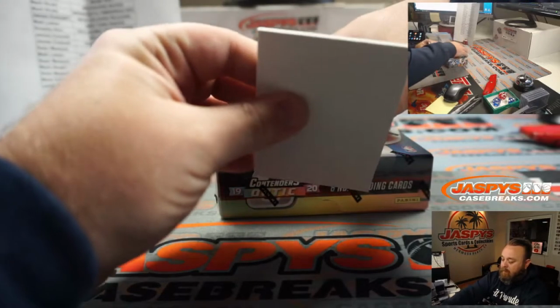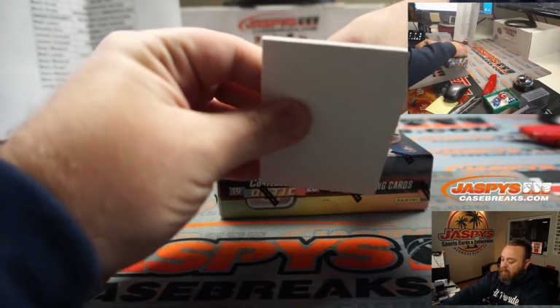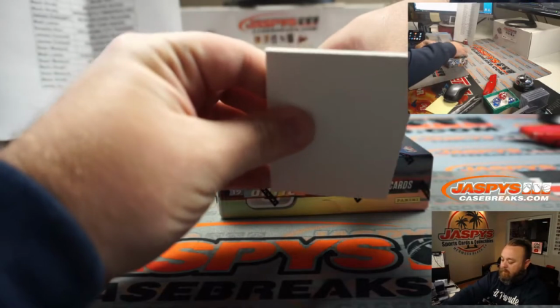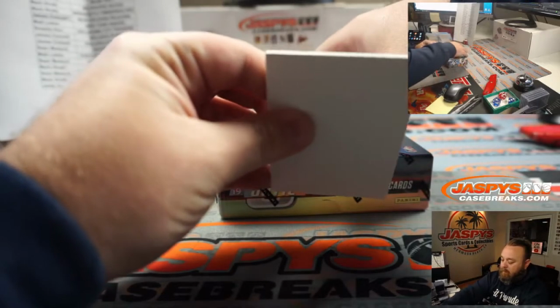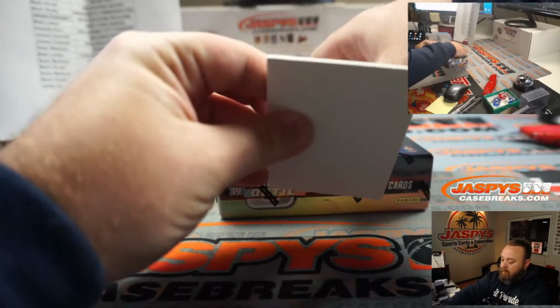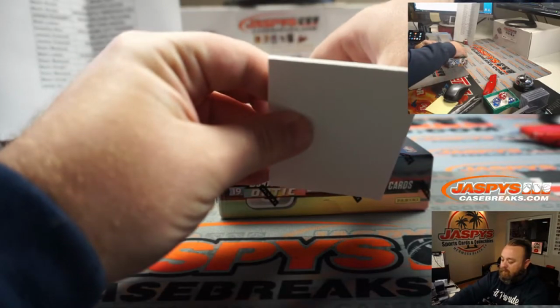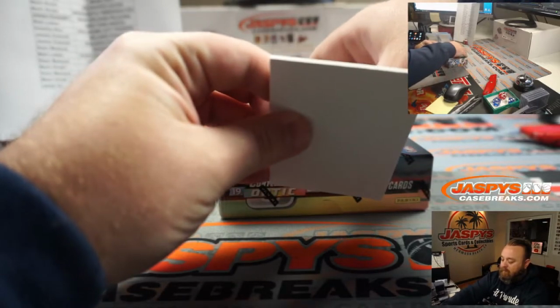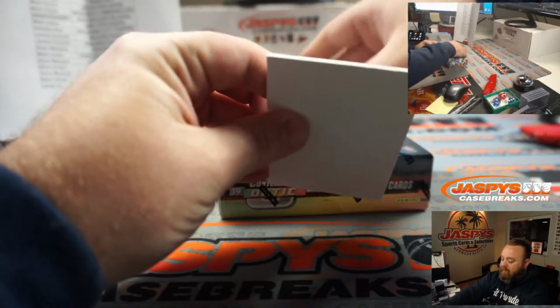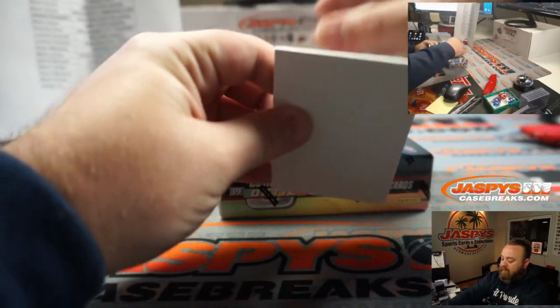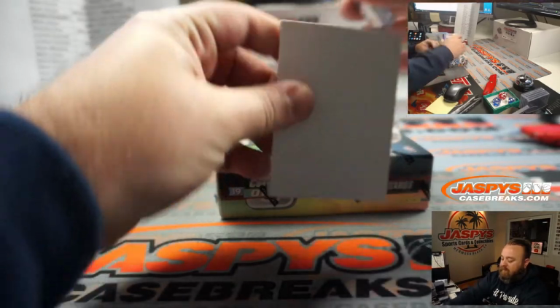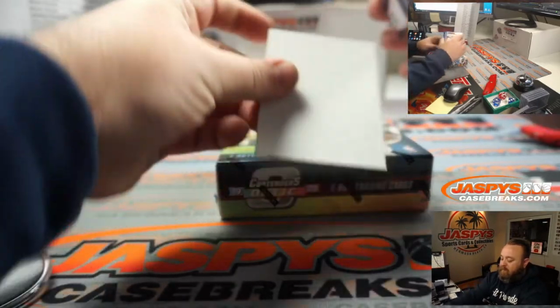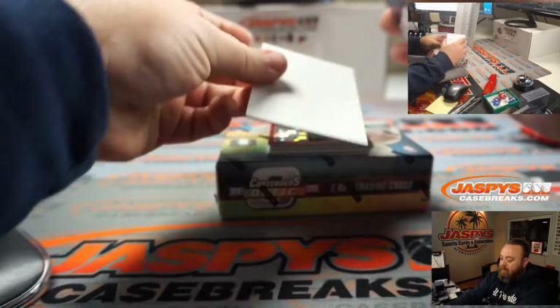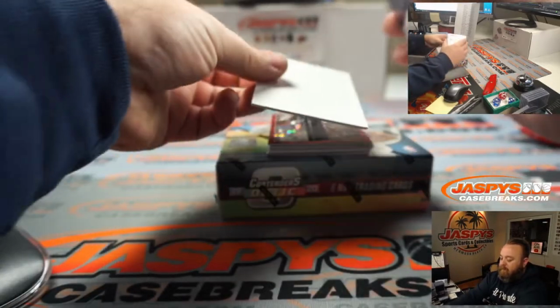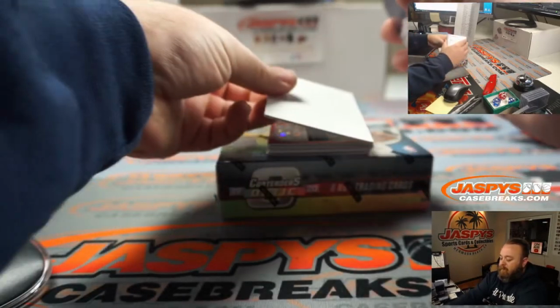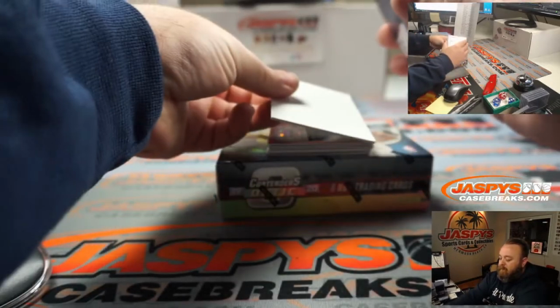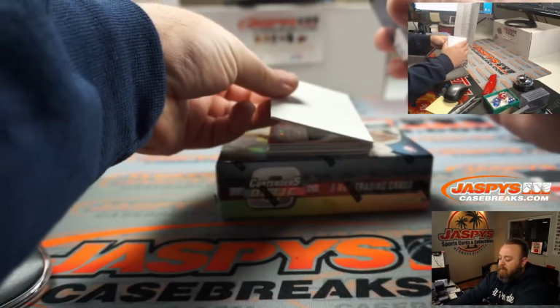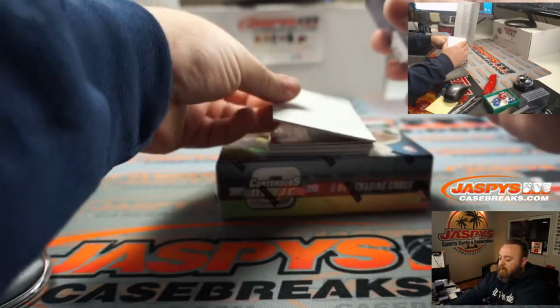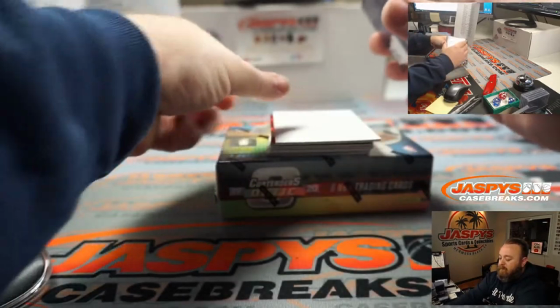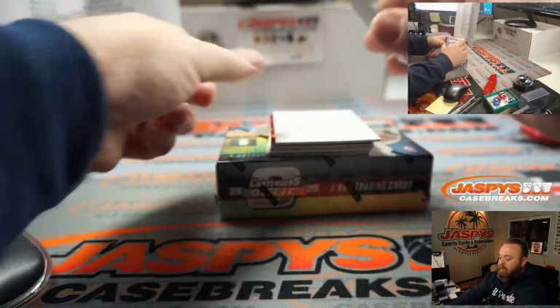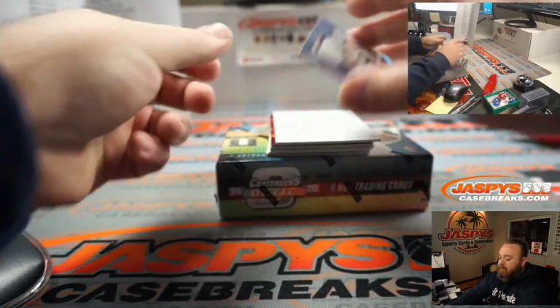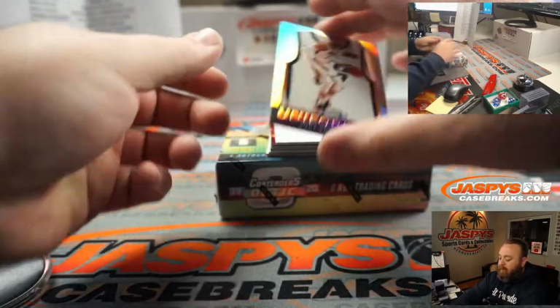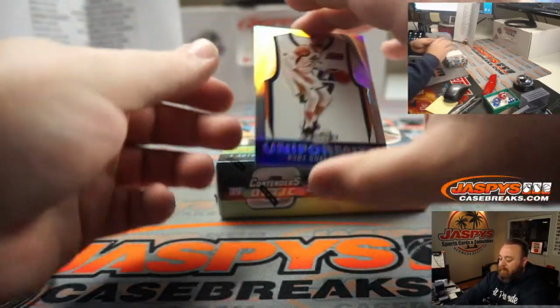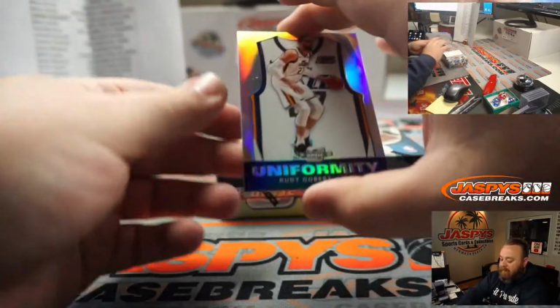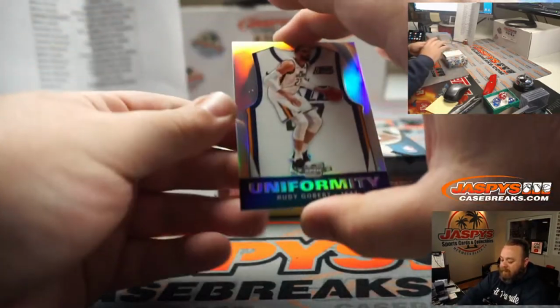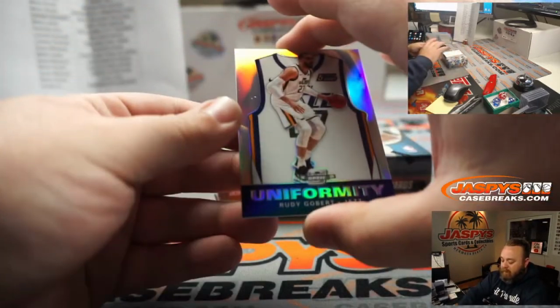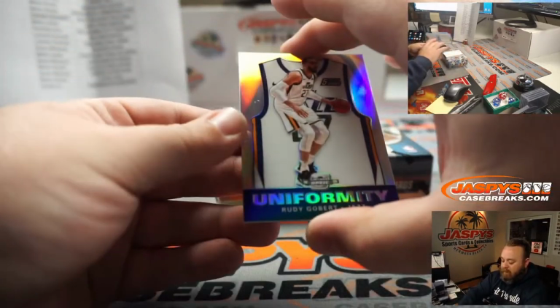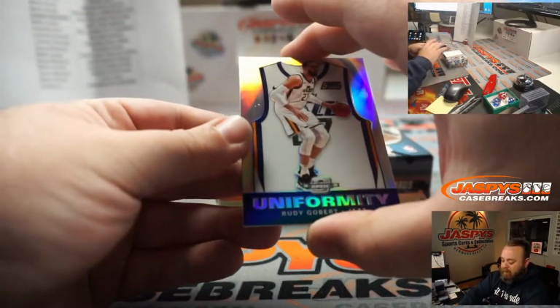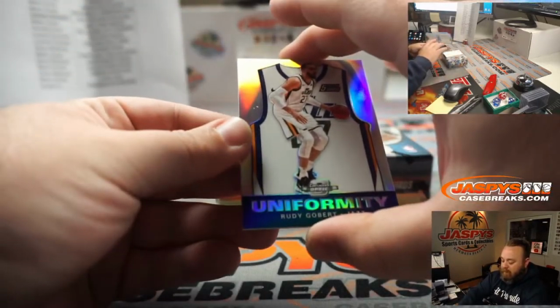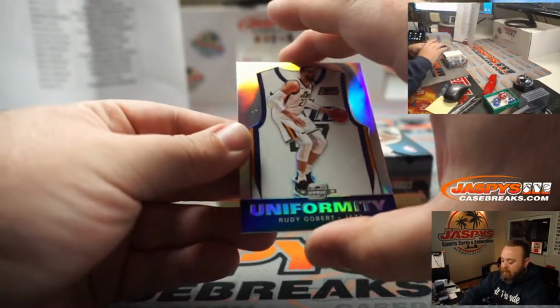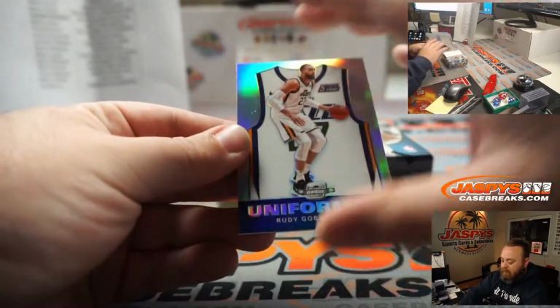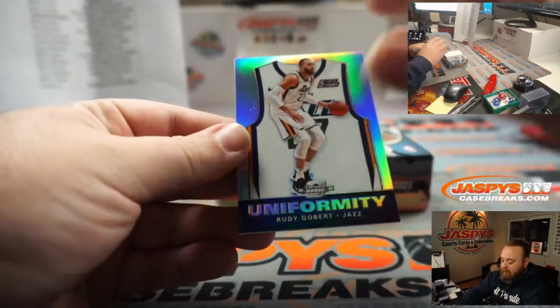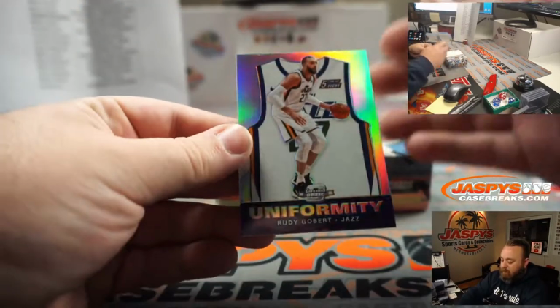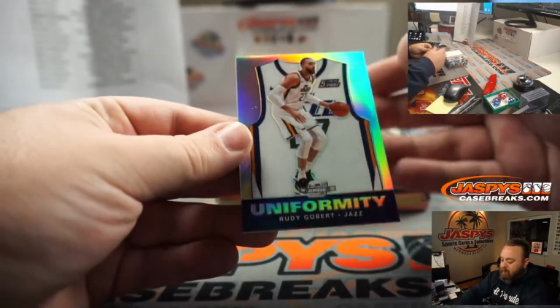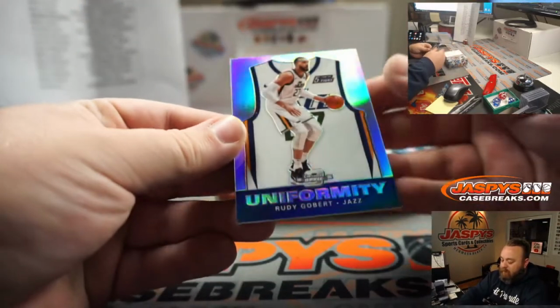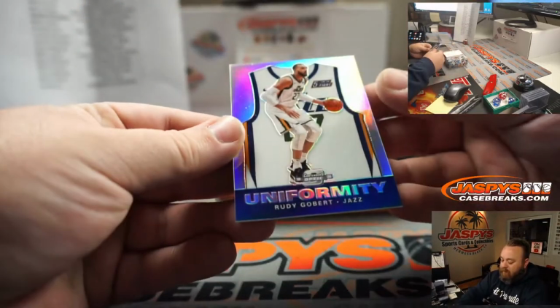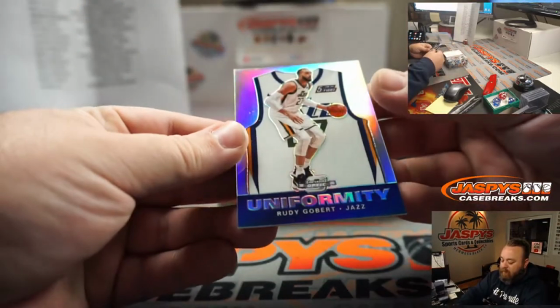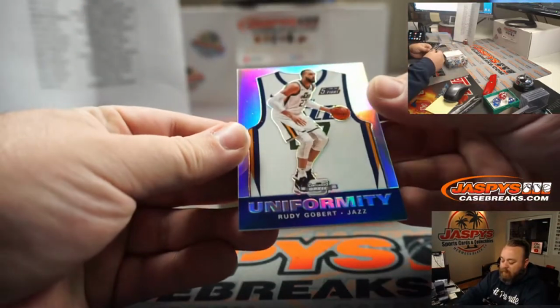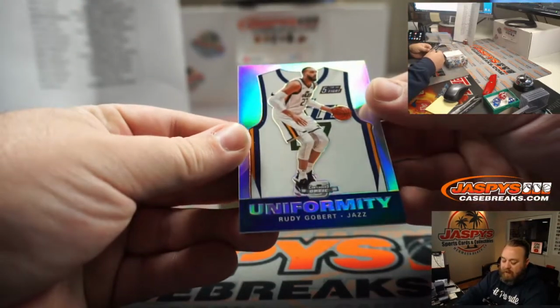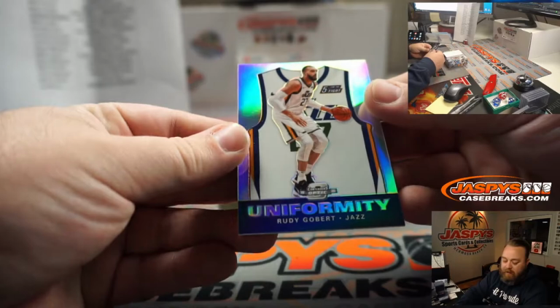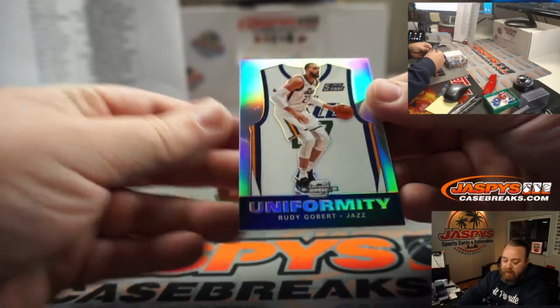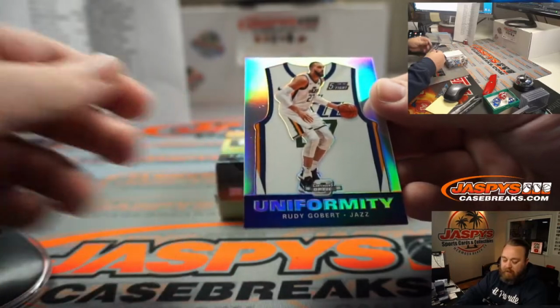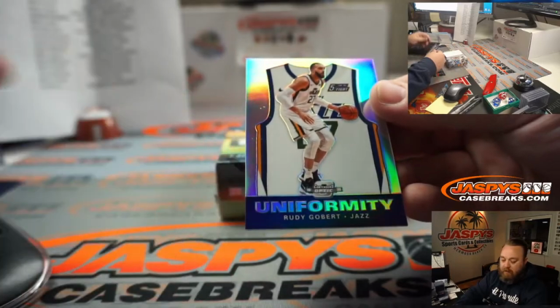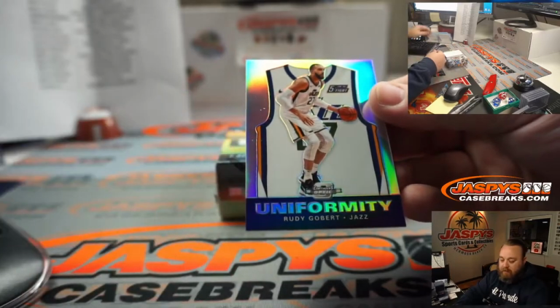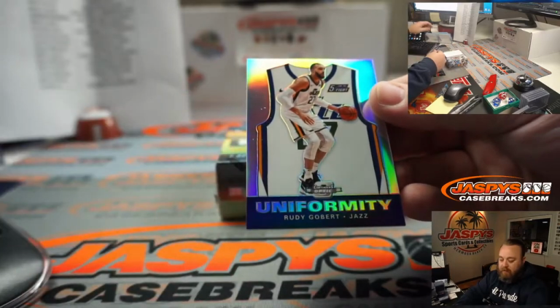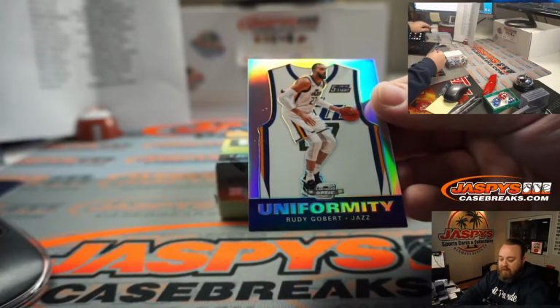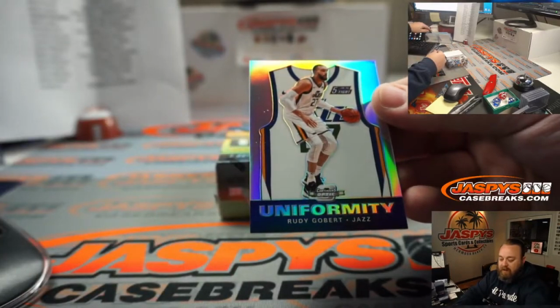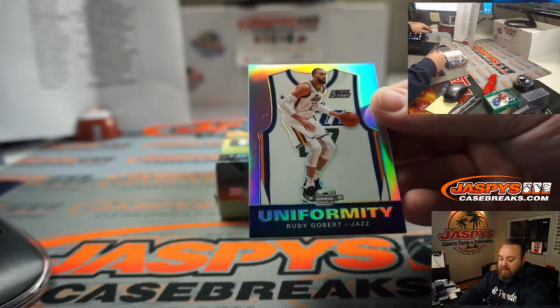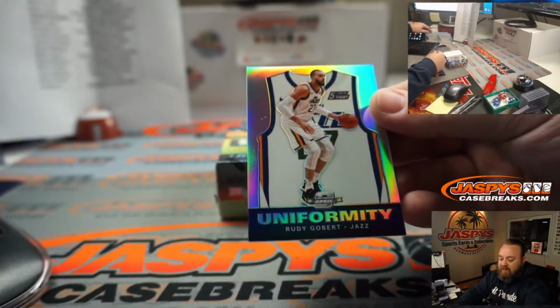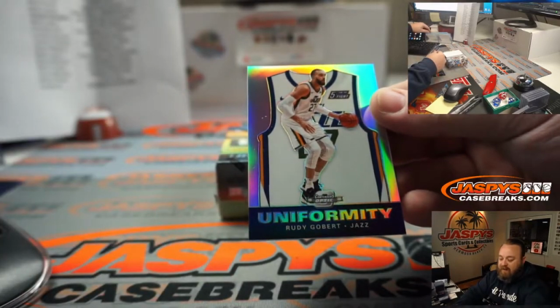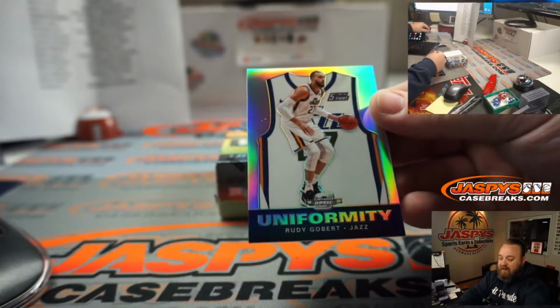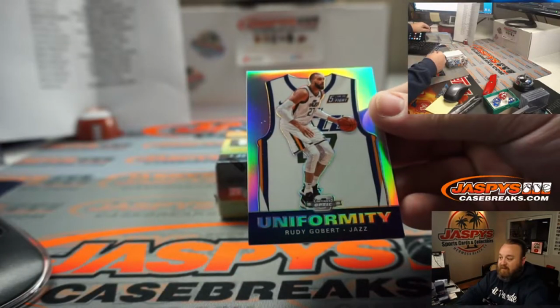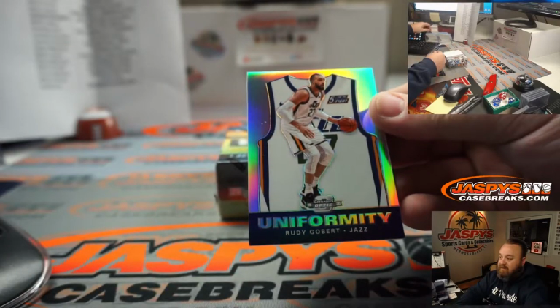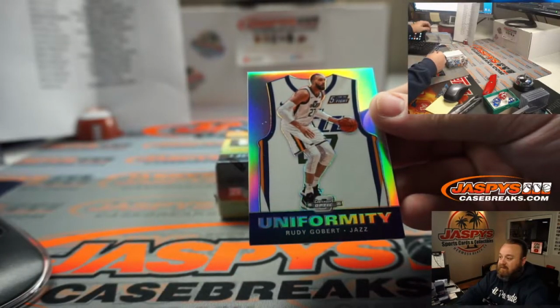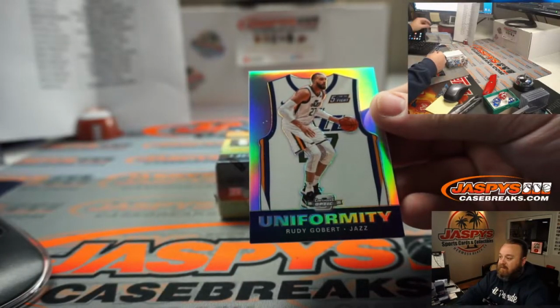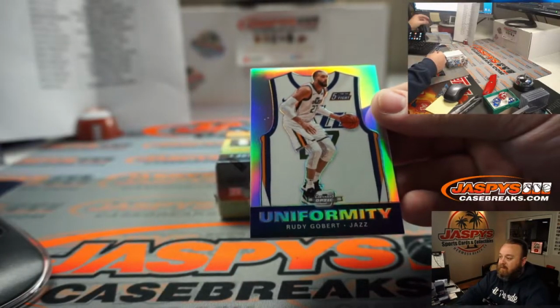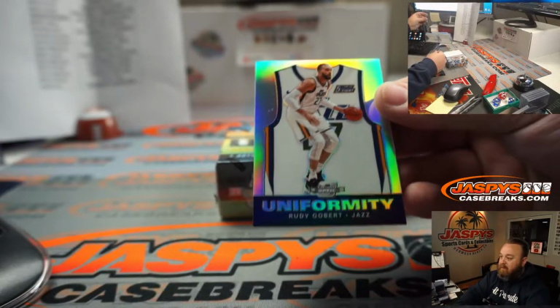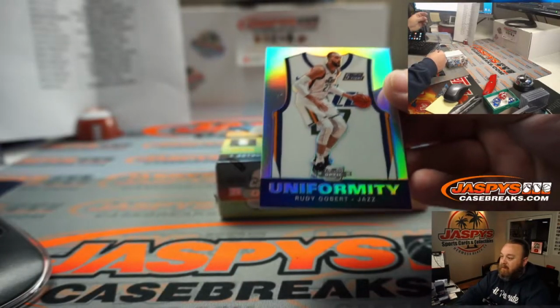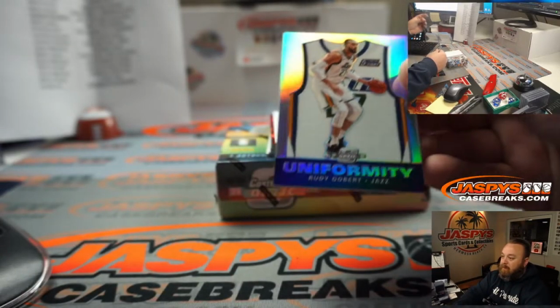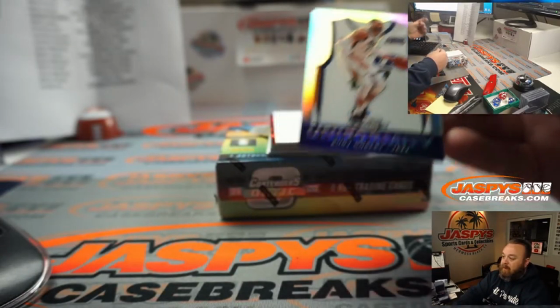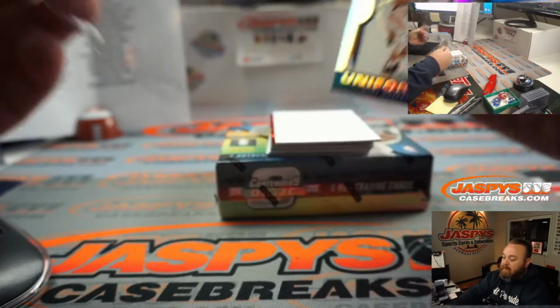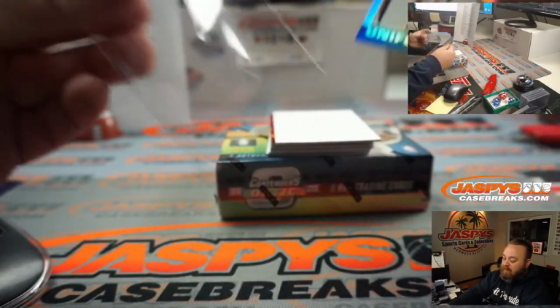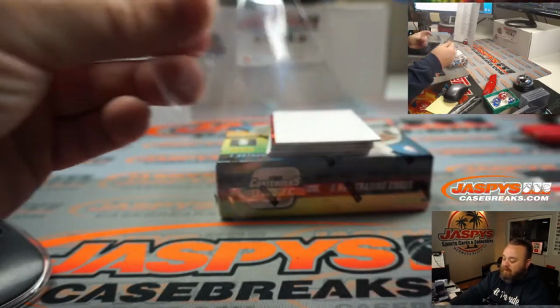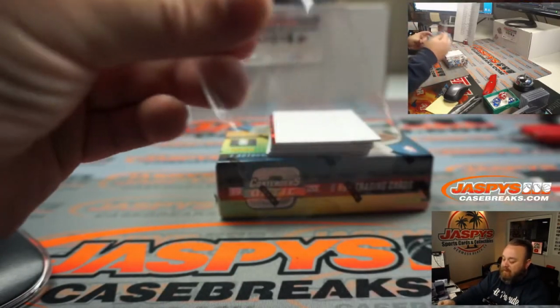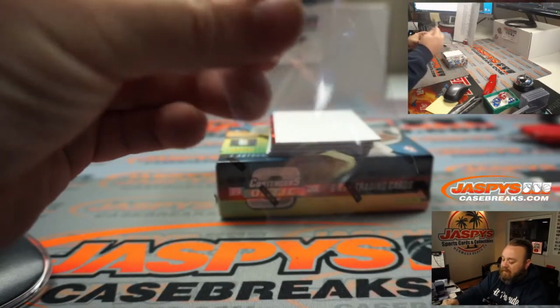First up, Uniformity — Rudy Gobert, Utah Jazz — going to Mark Haraki.